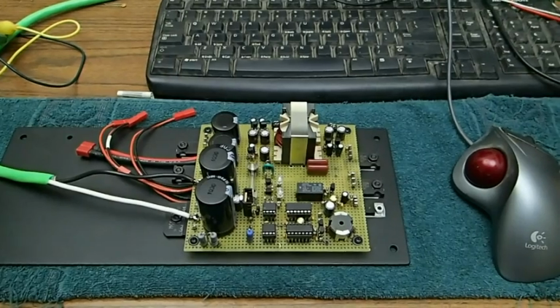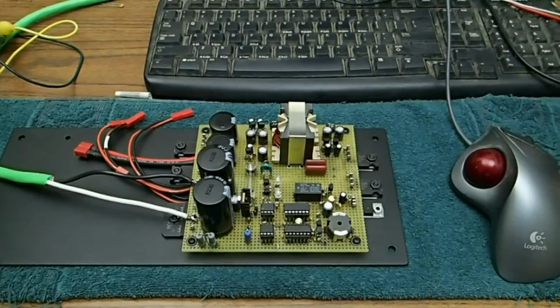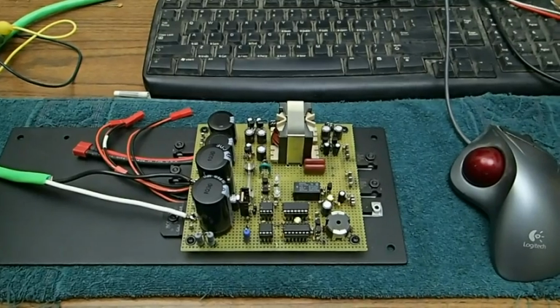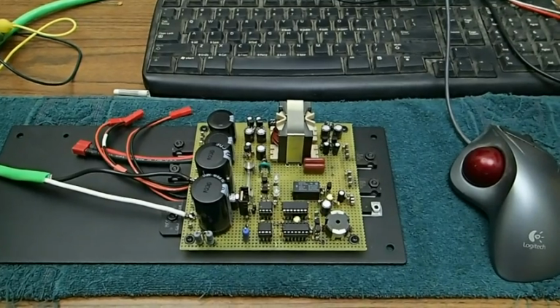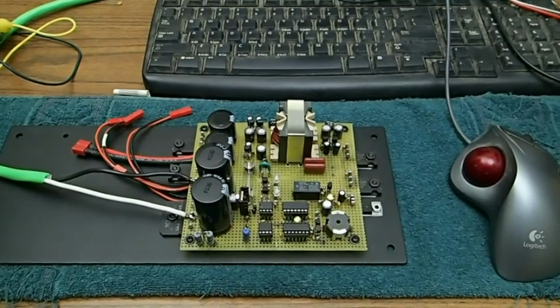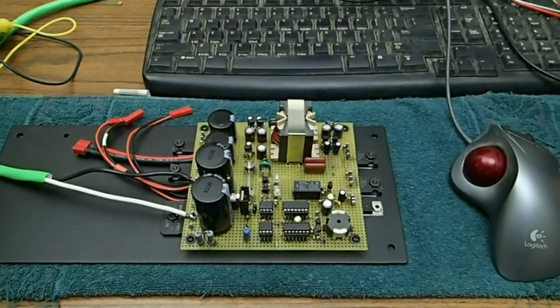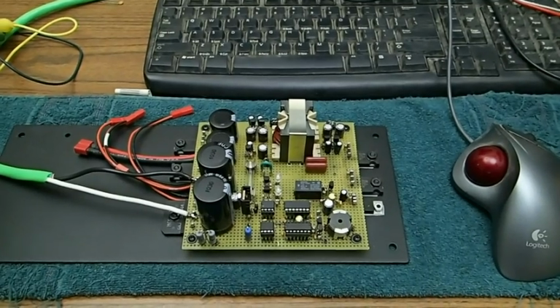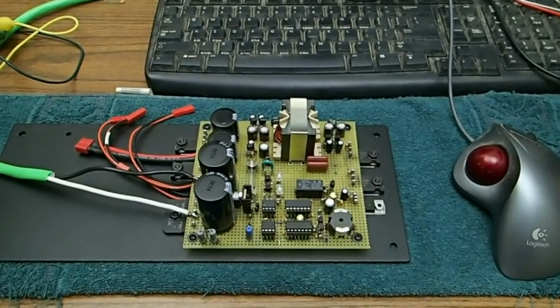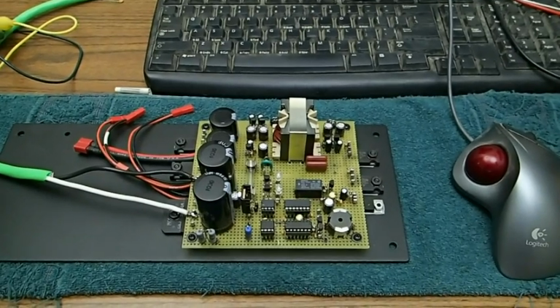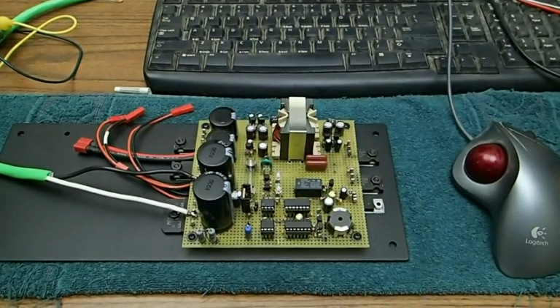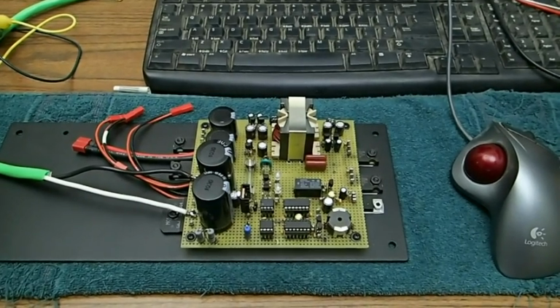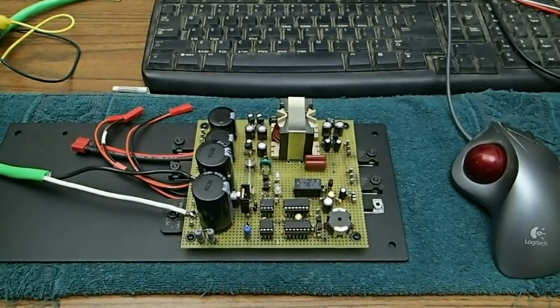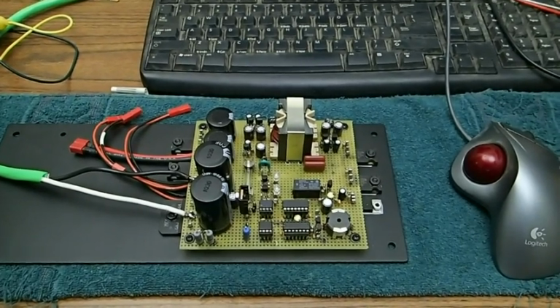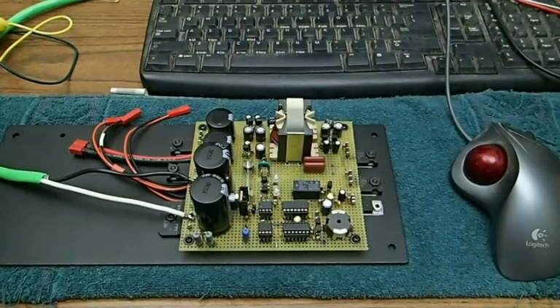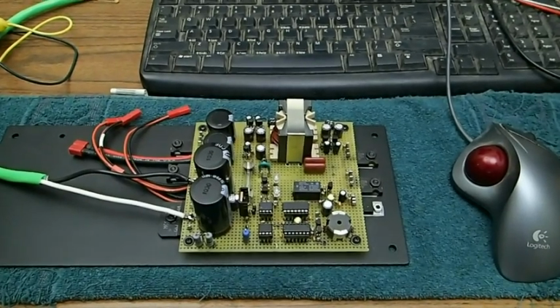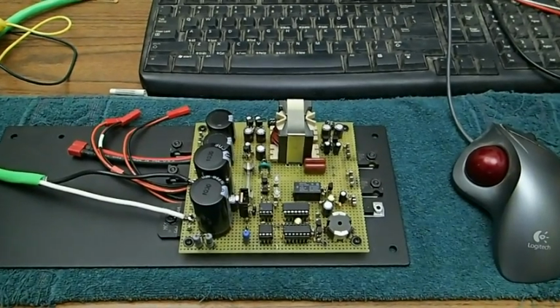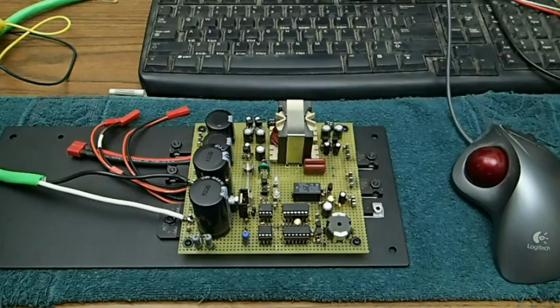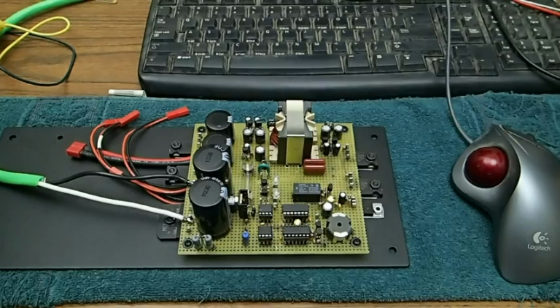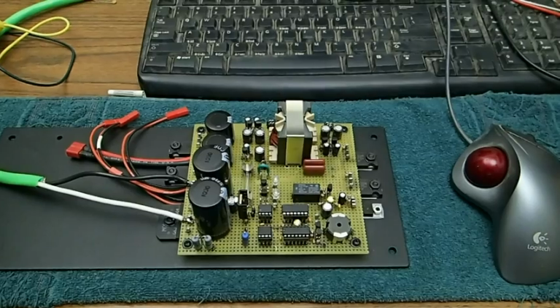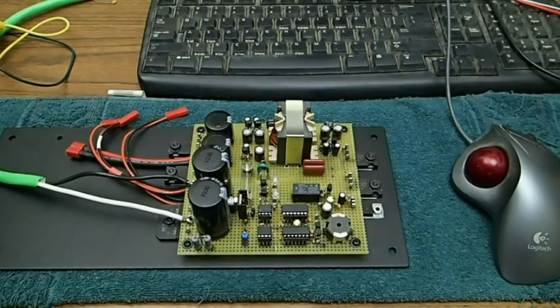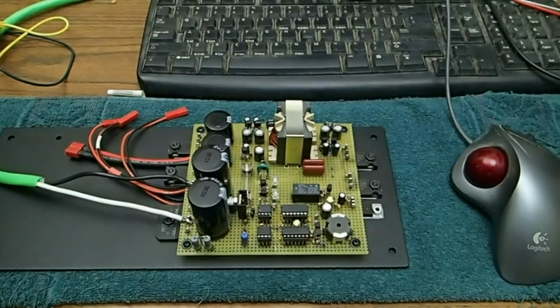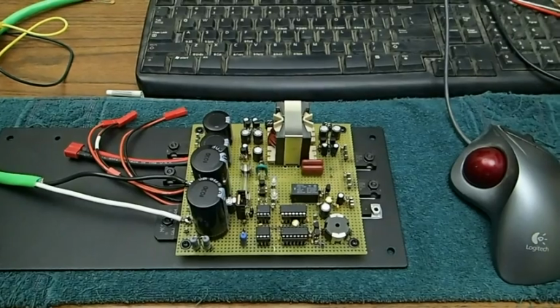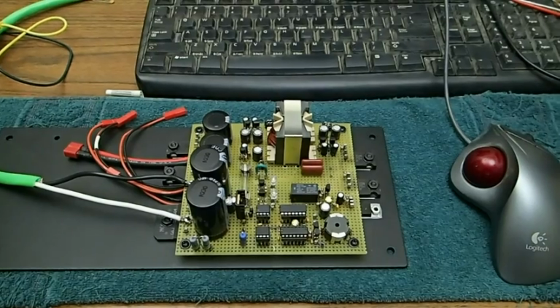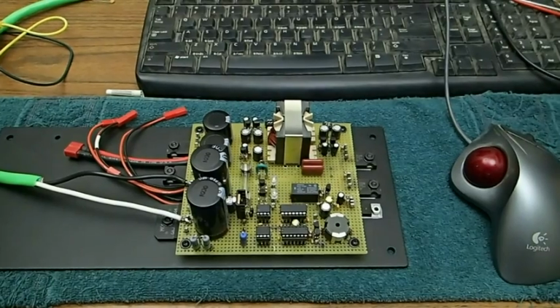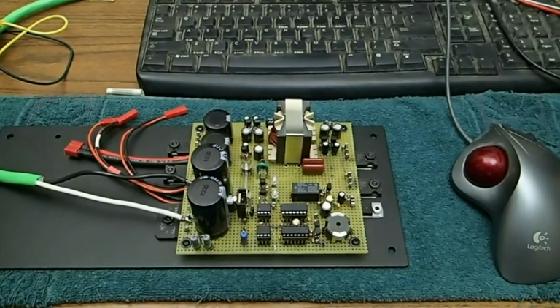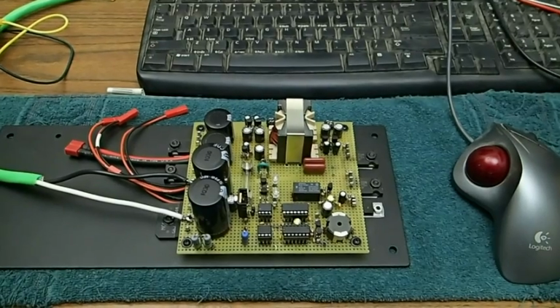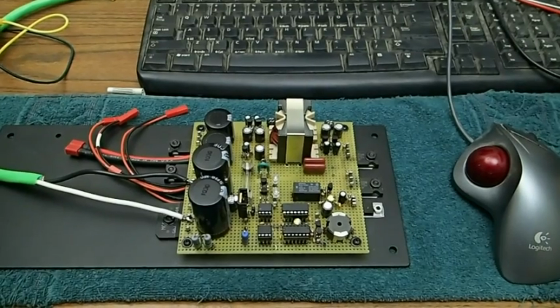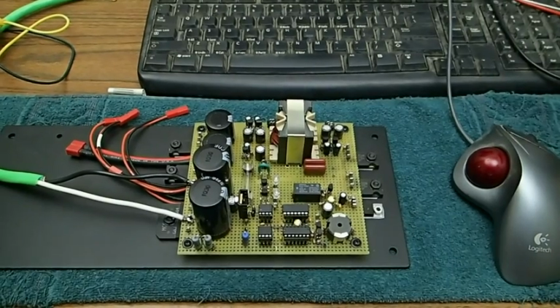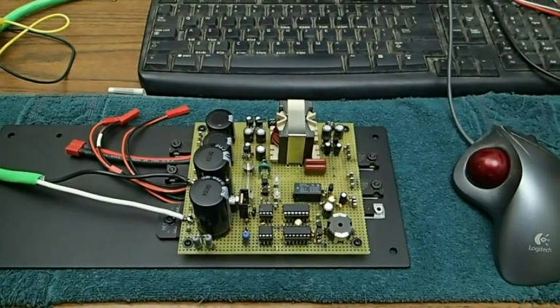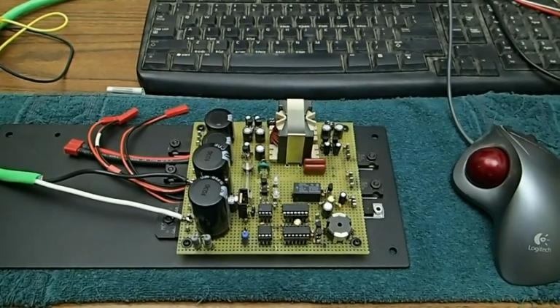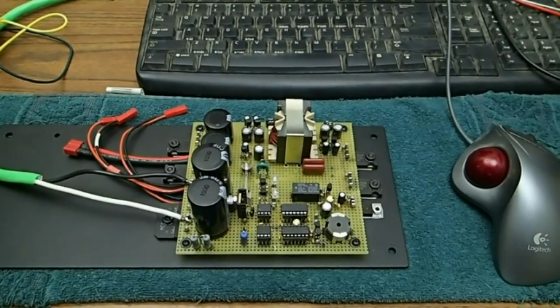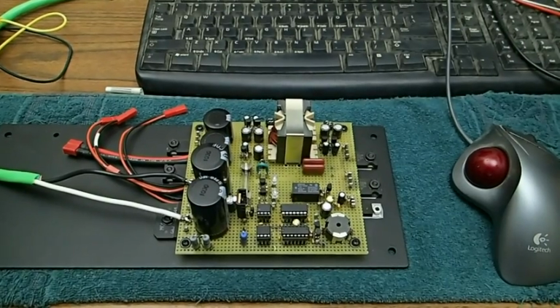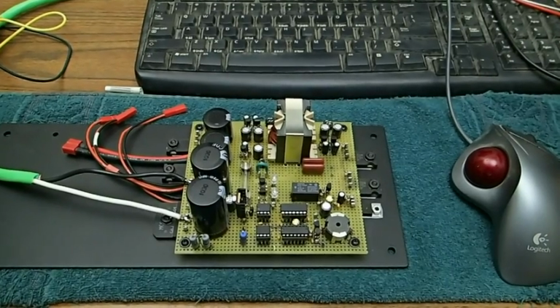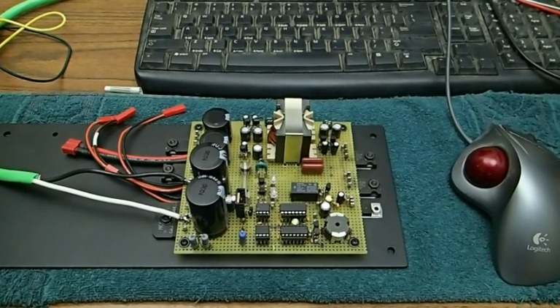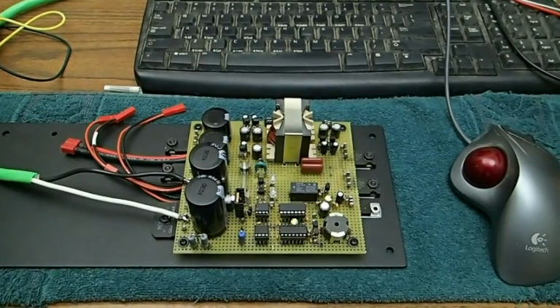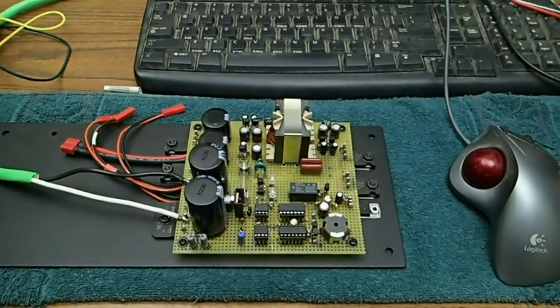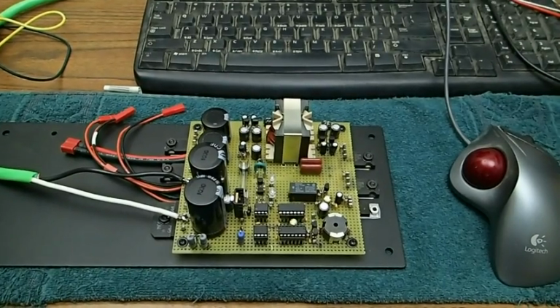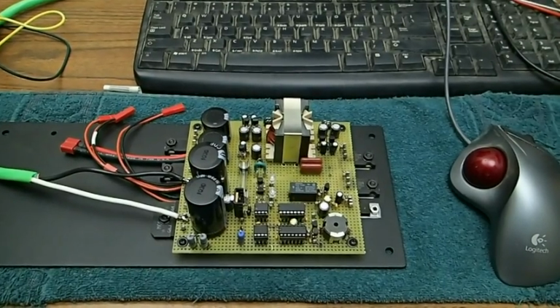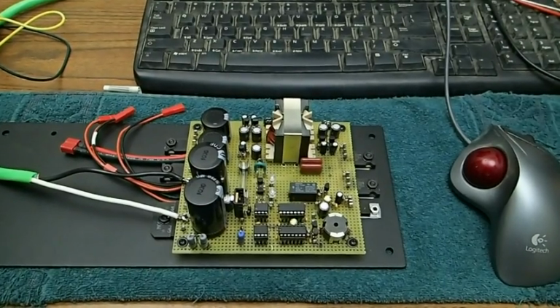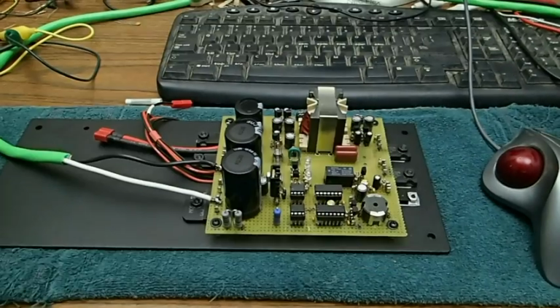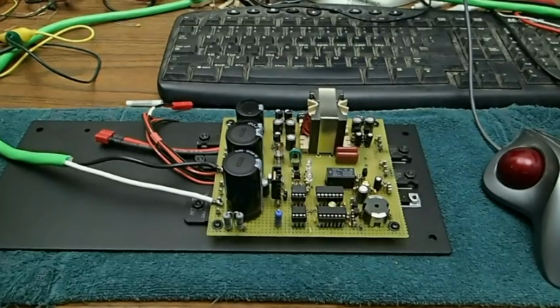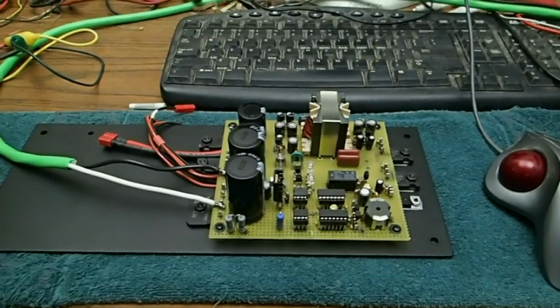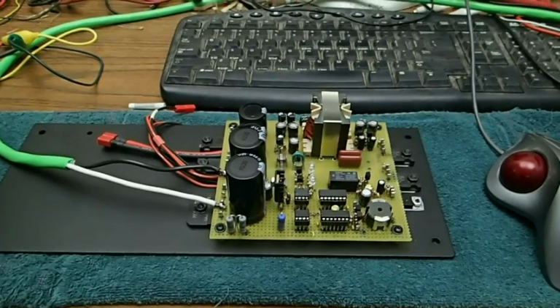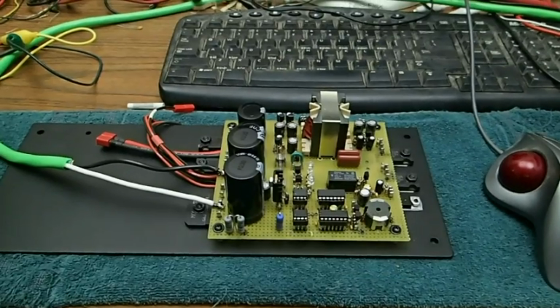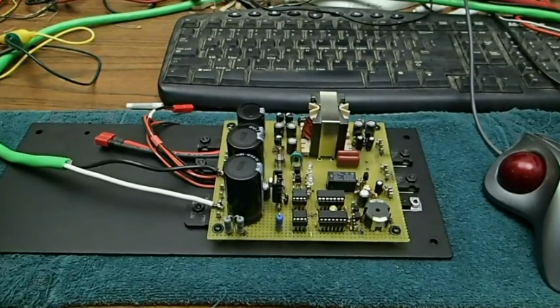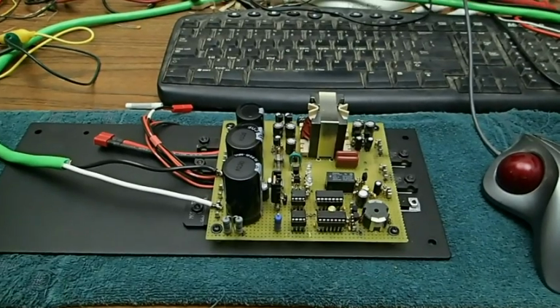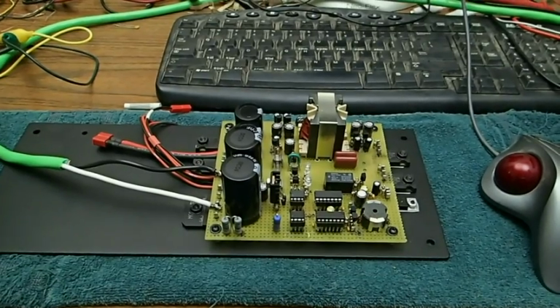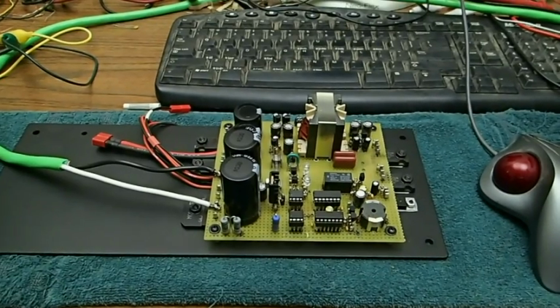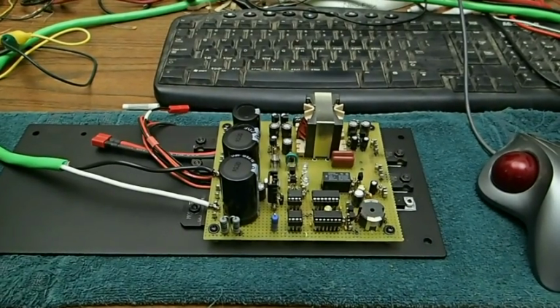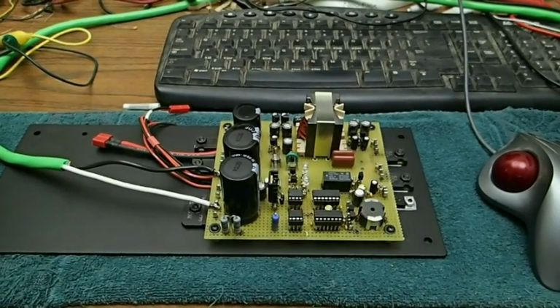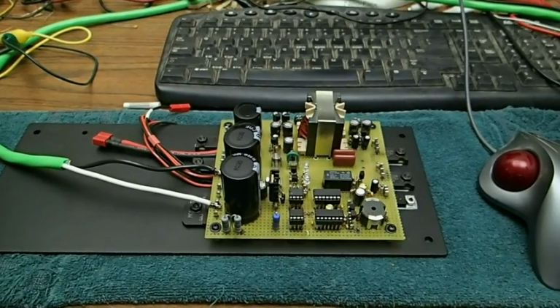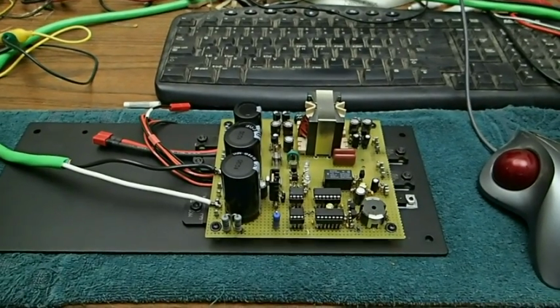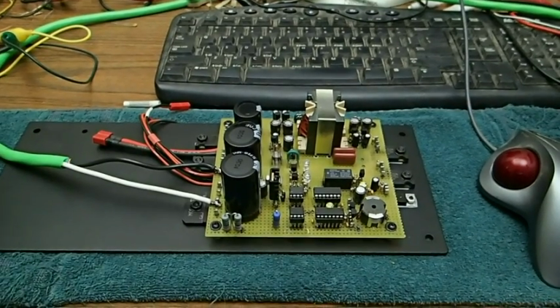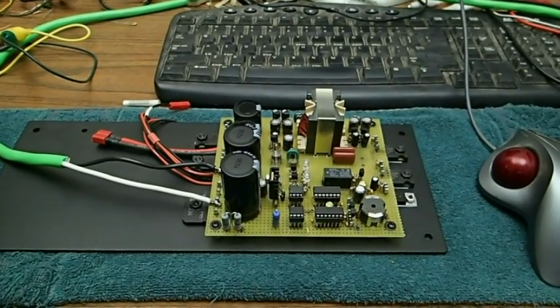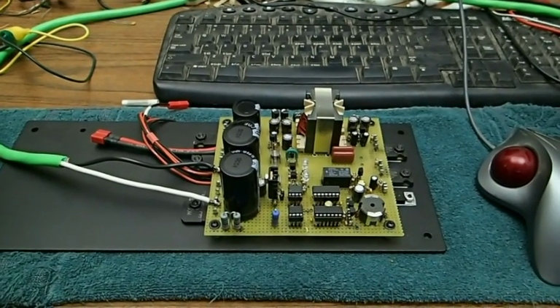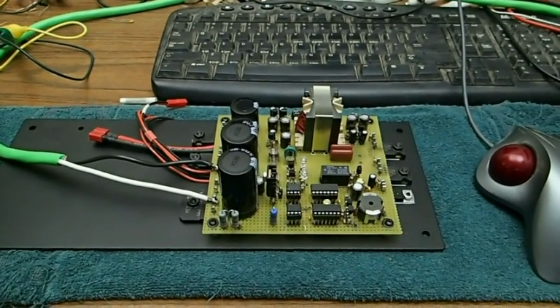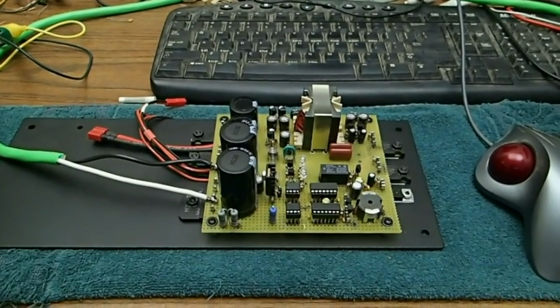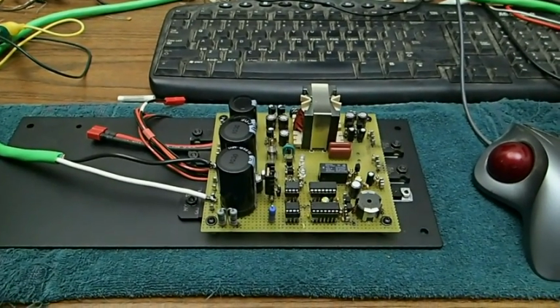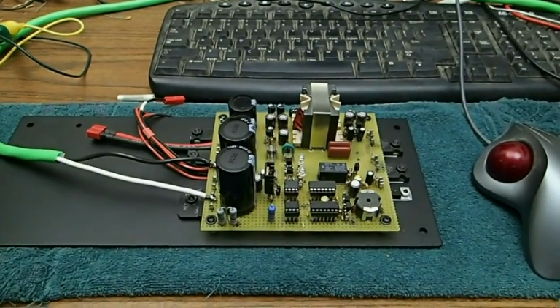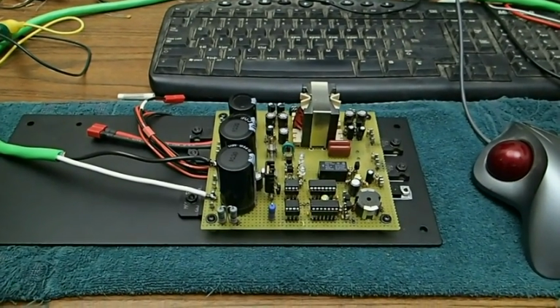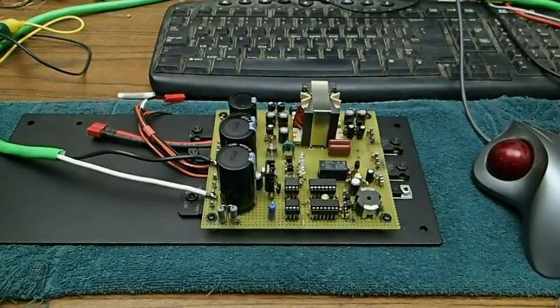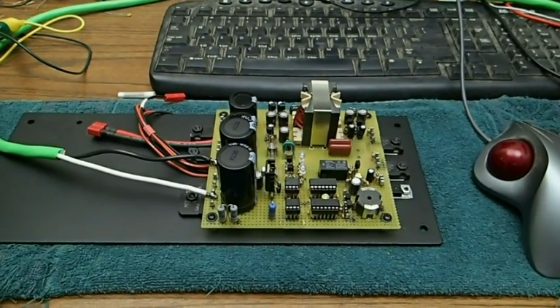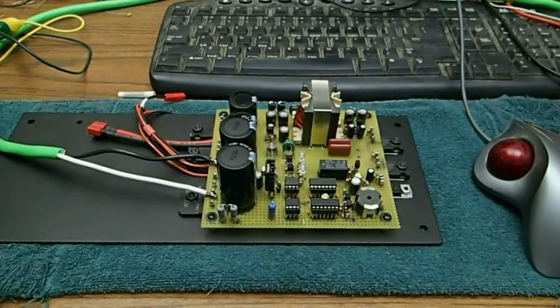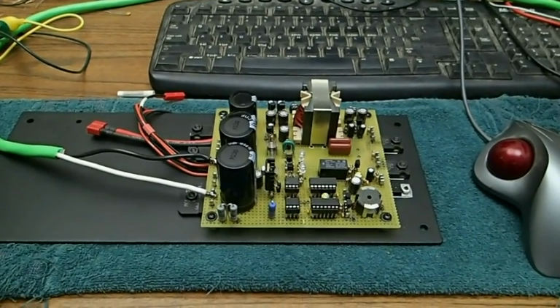I'm going to be building another one of these and I'm going to show you the complete layout and how I designed it. Thank you for watching — I'll be back in my next video.